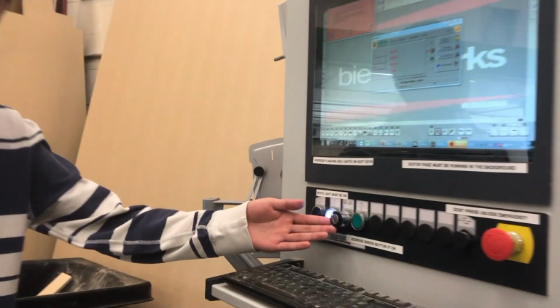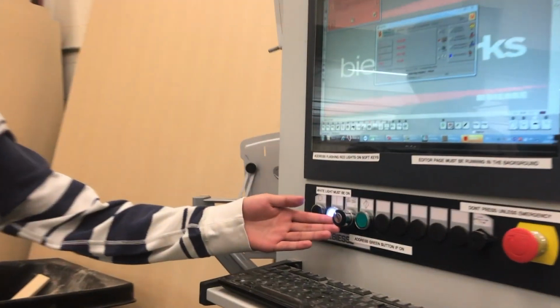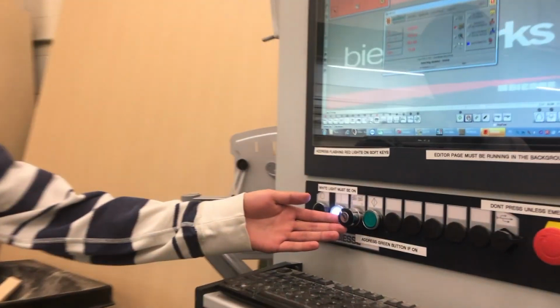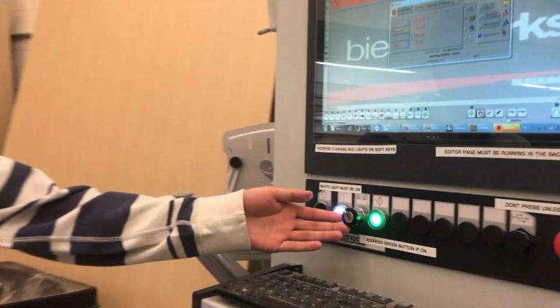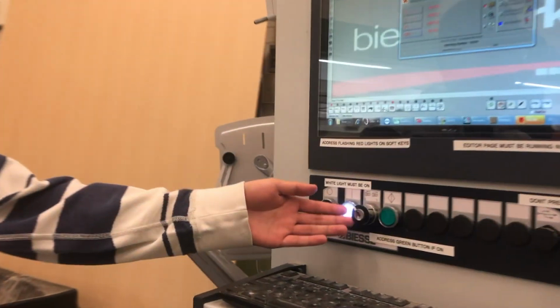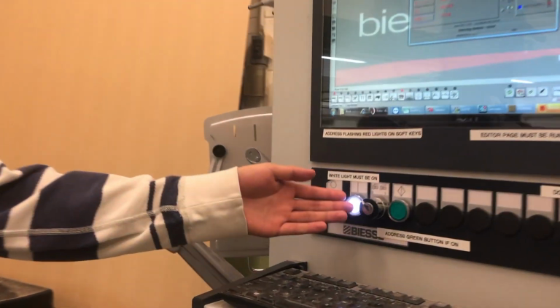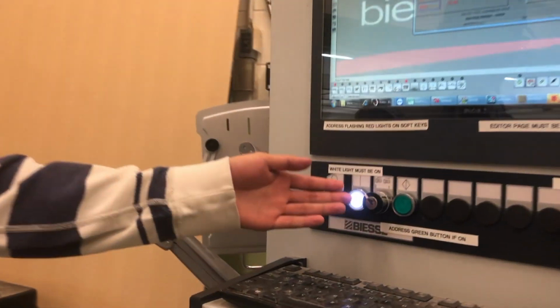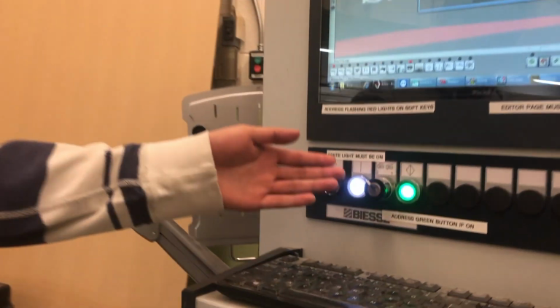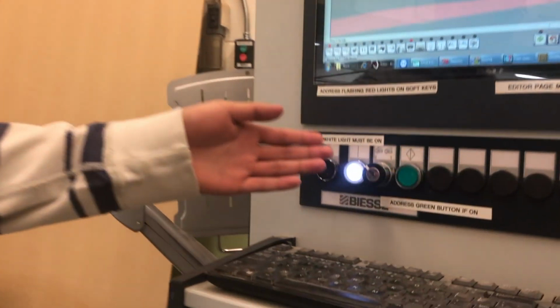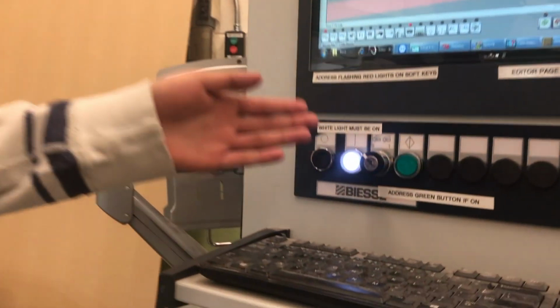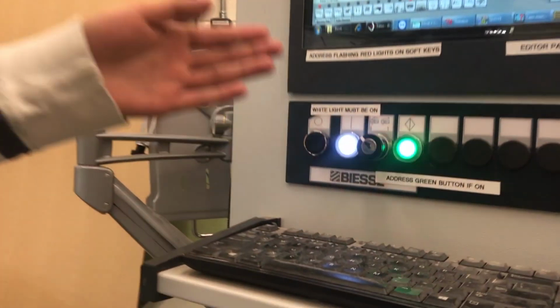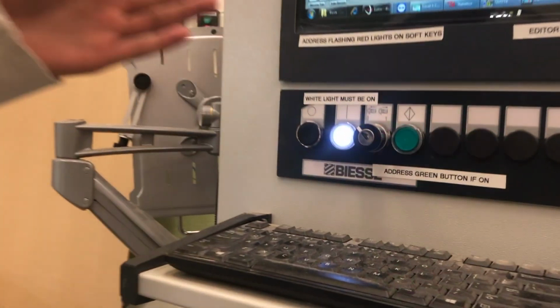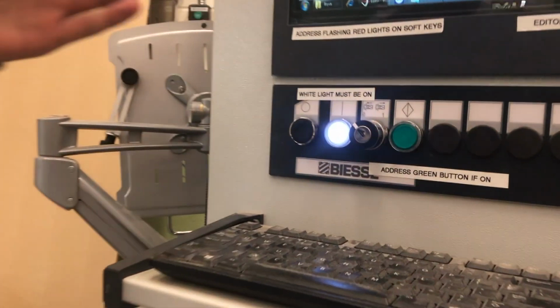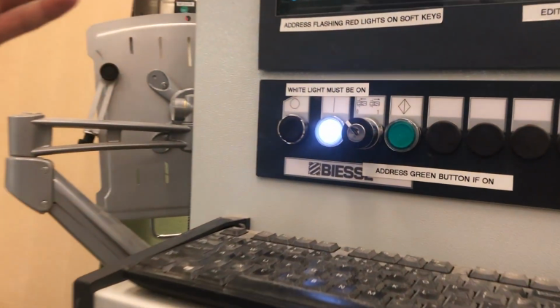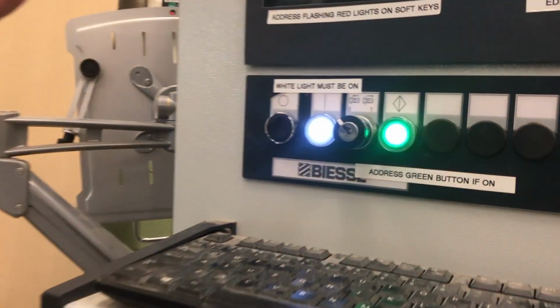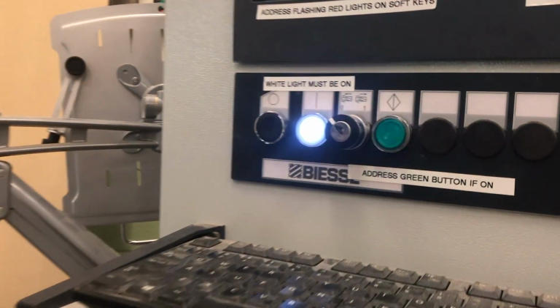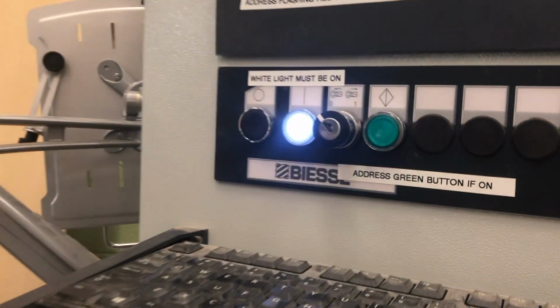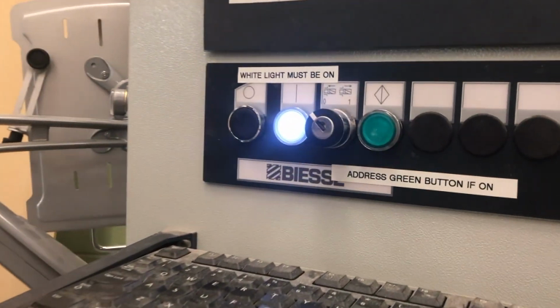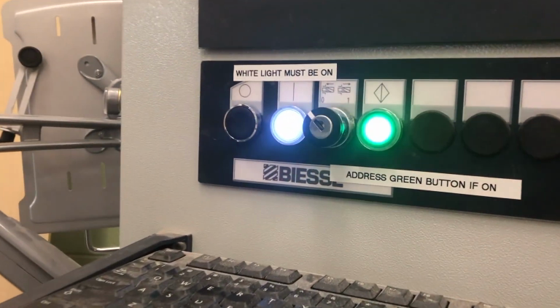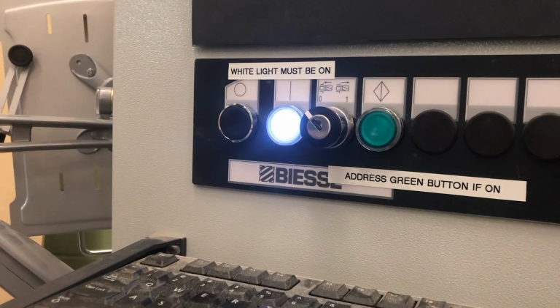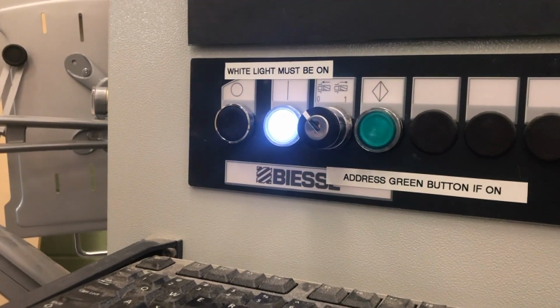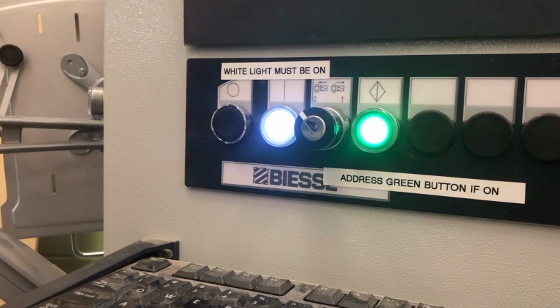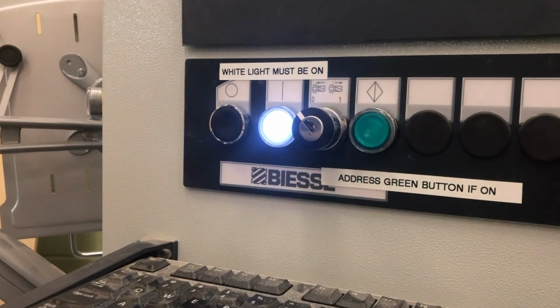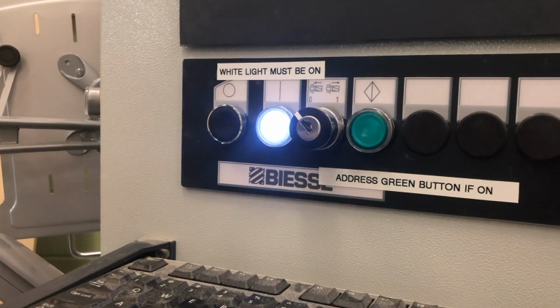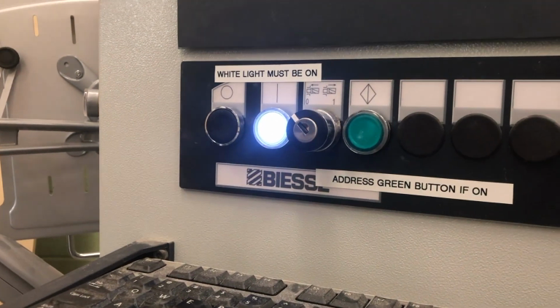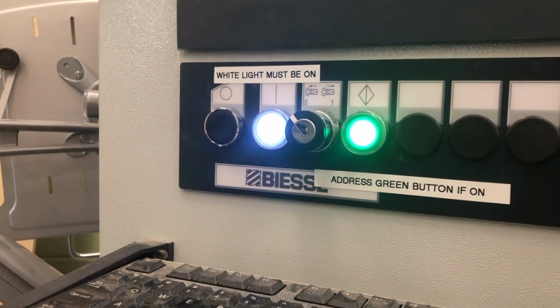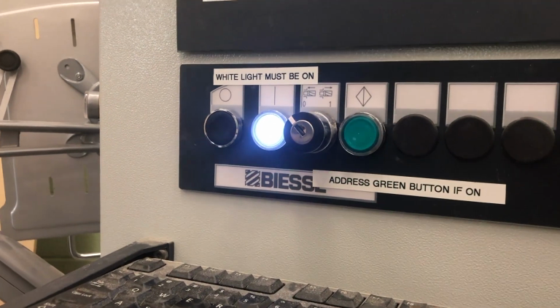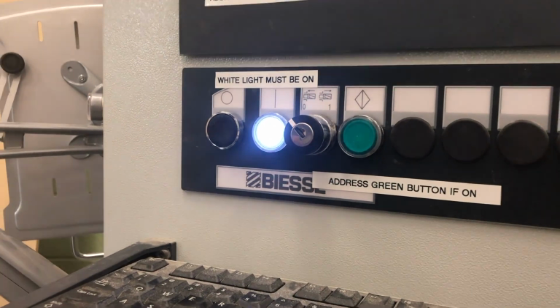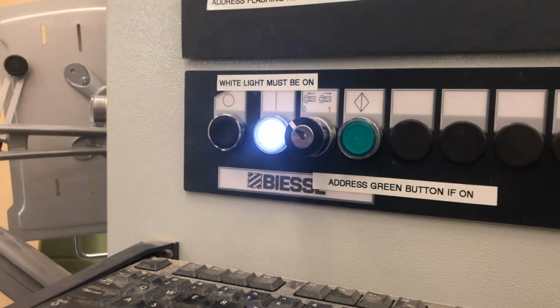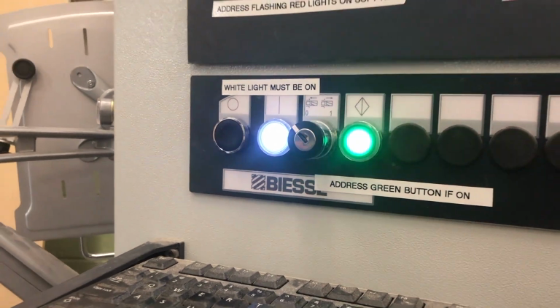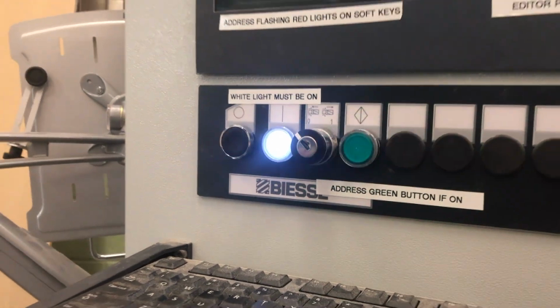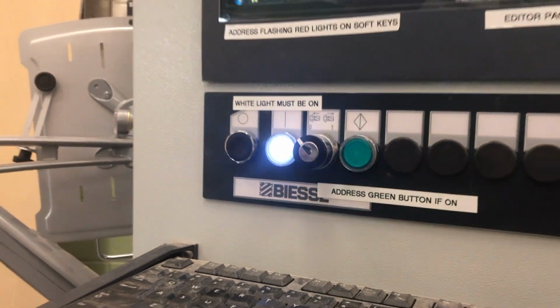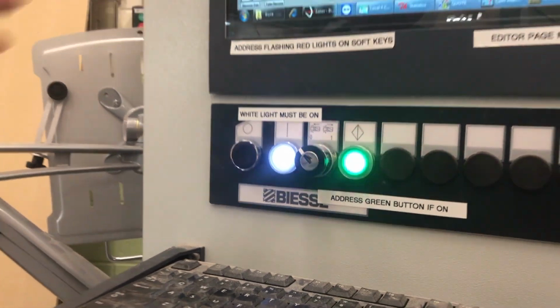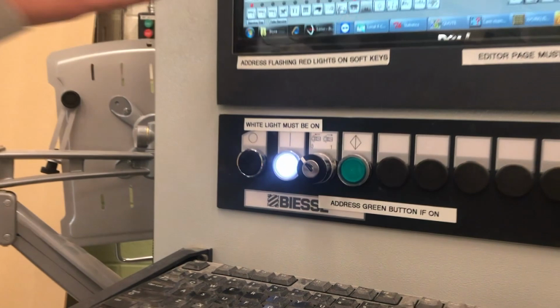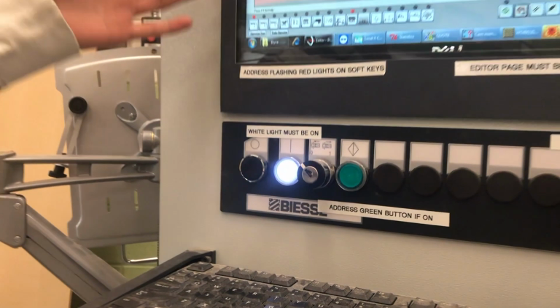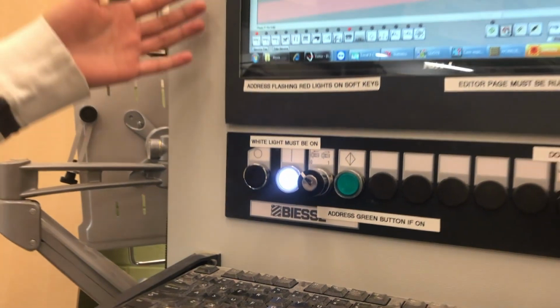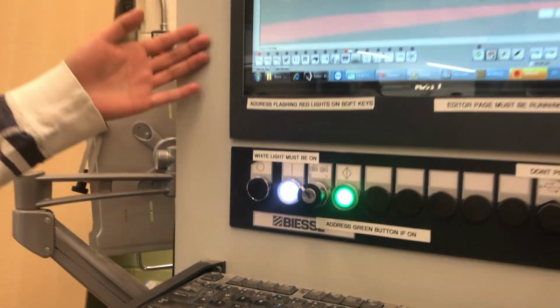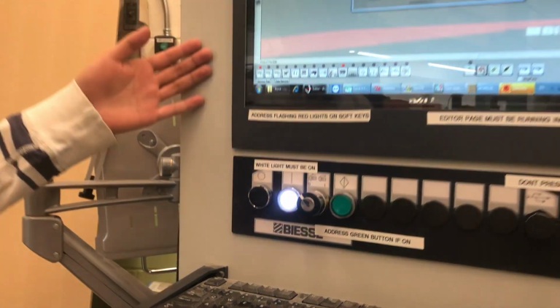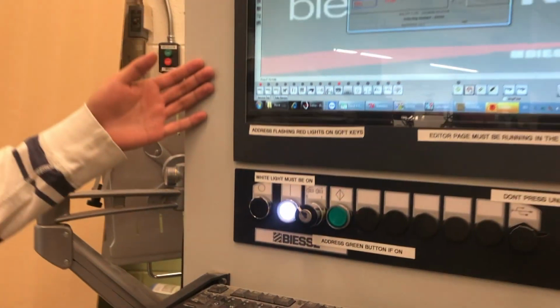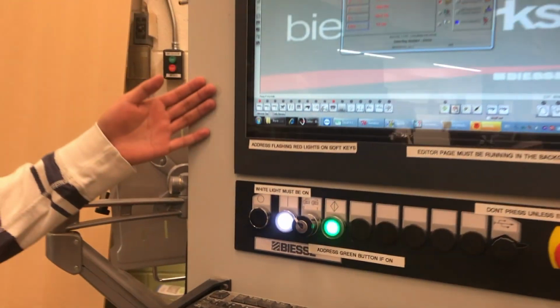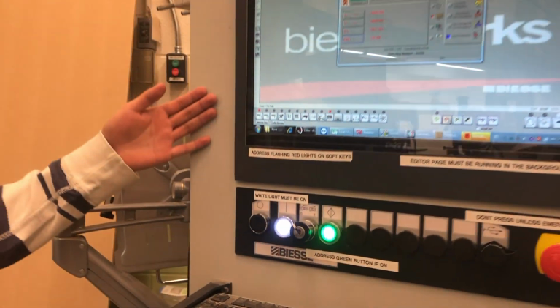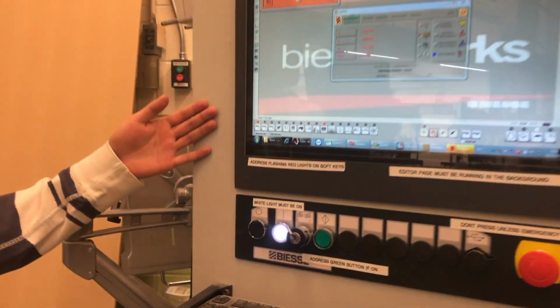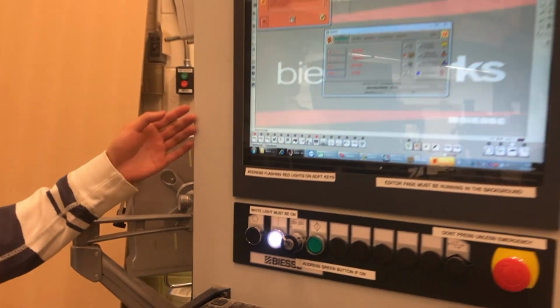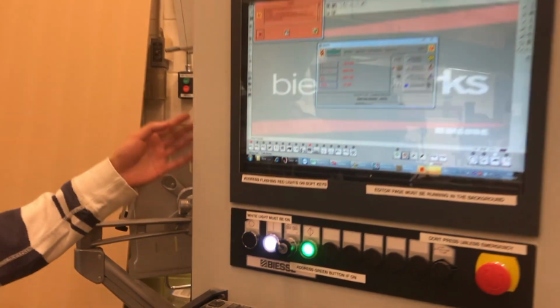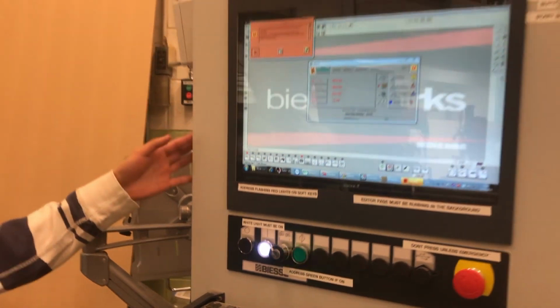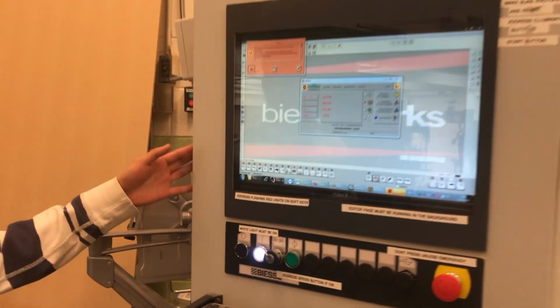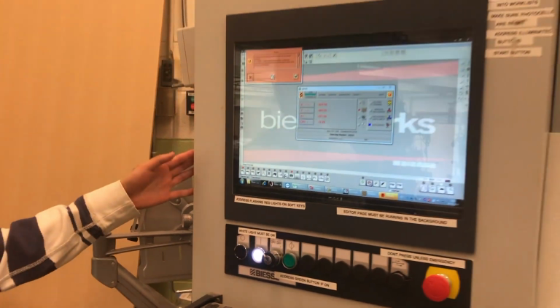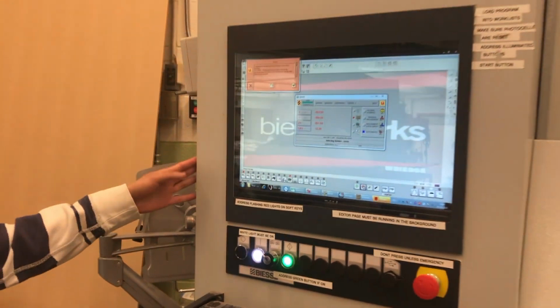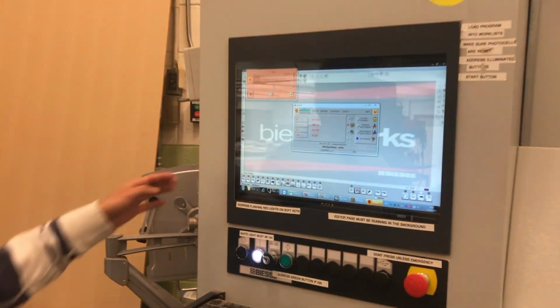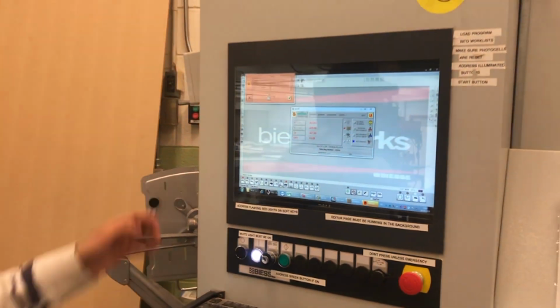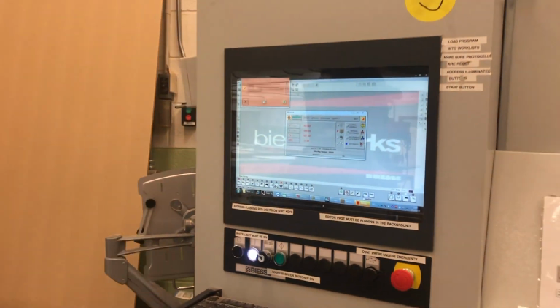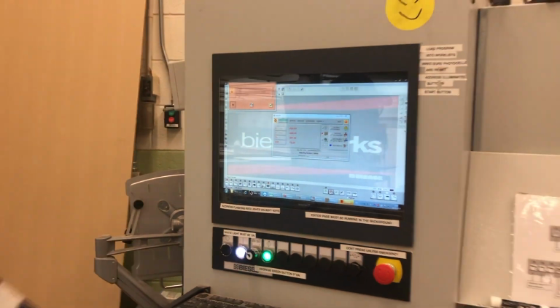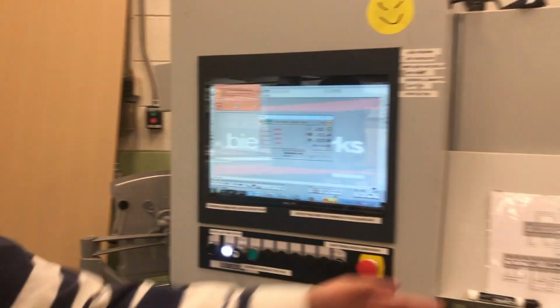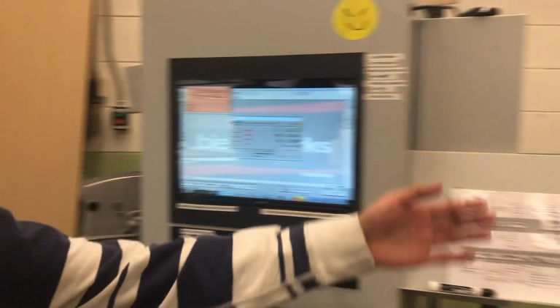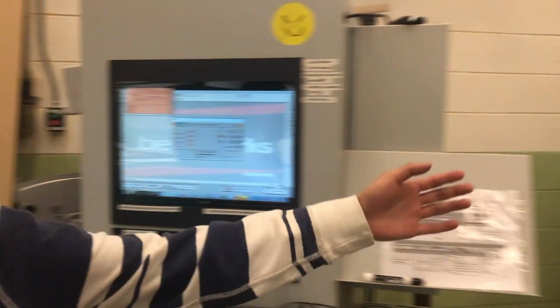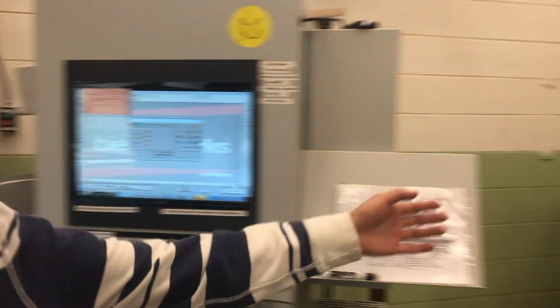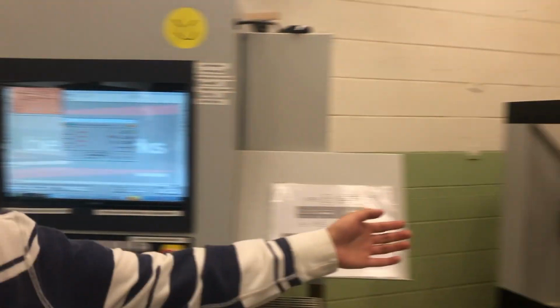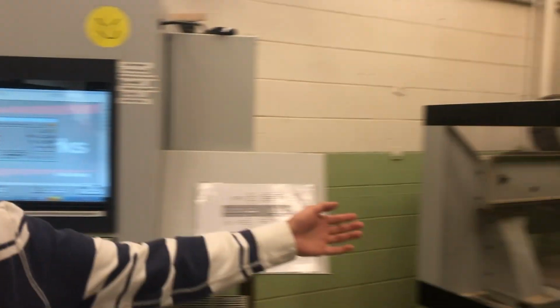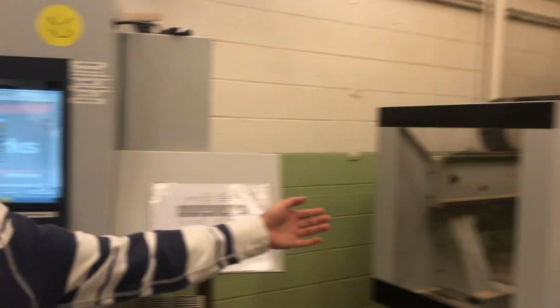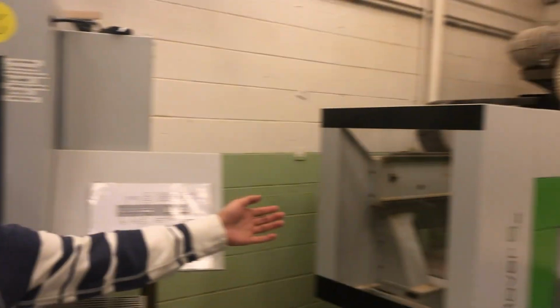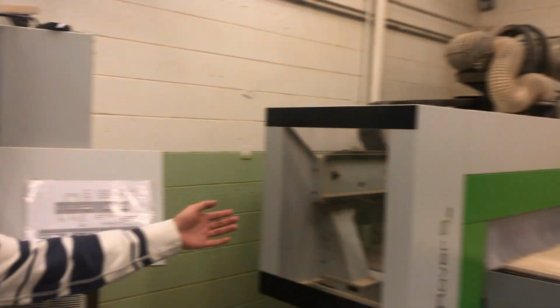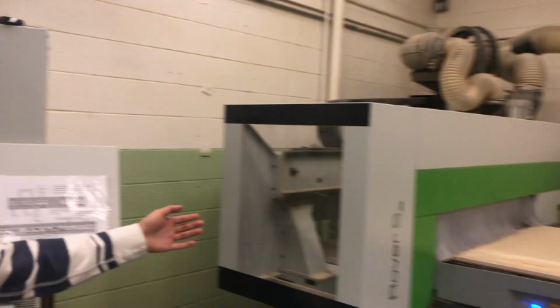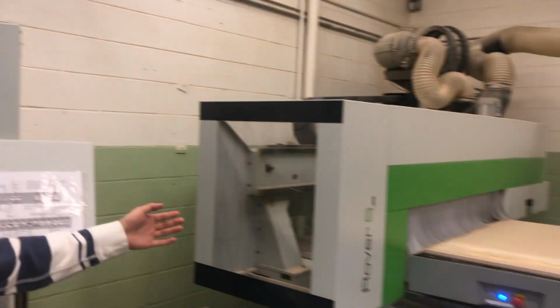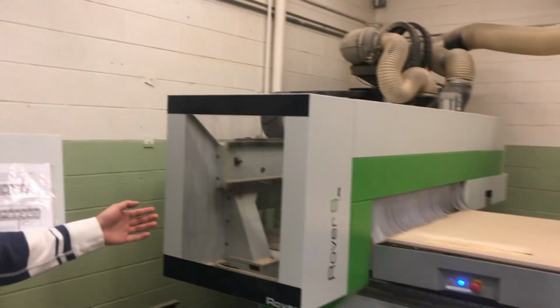Next, the key lock switch. By inserting the keys and turning the switch, it will kill the communication between the tower and the machine.